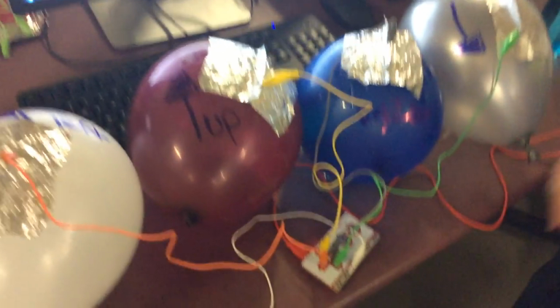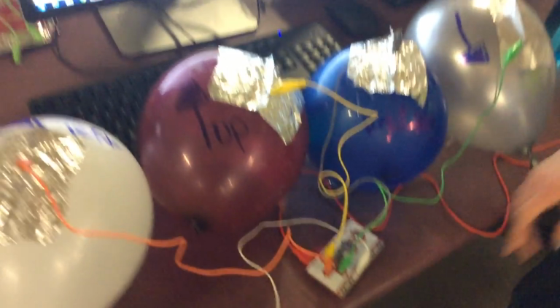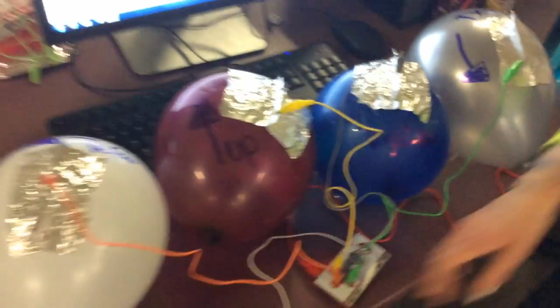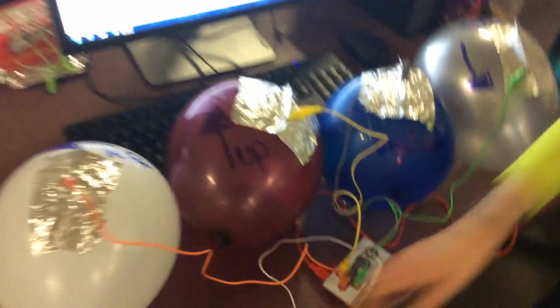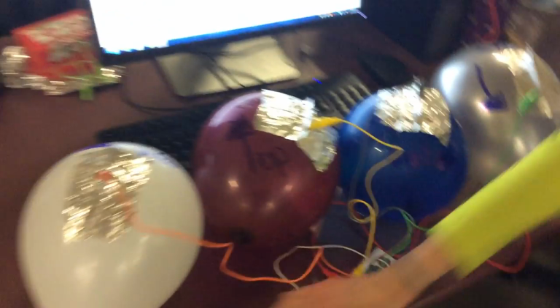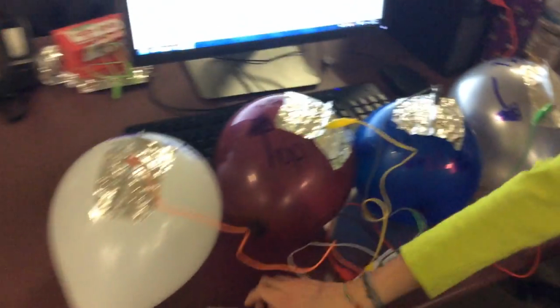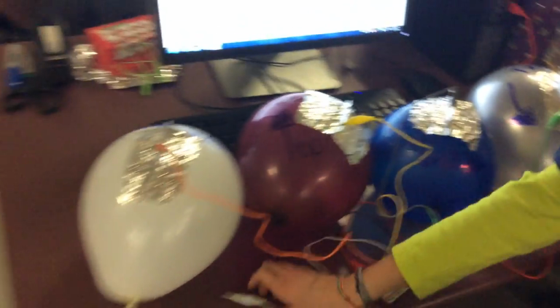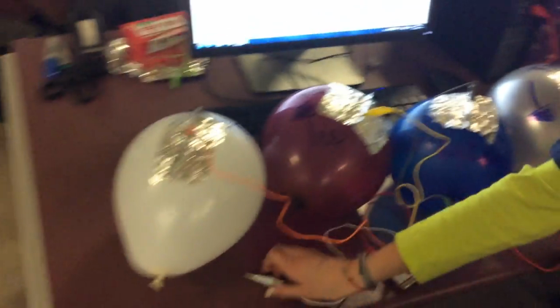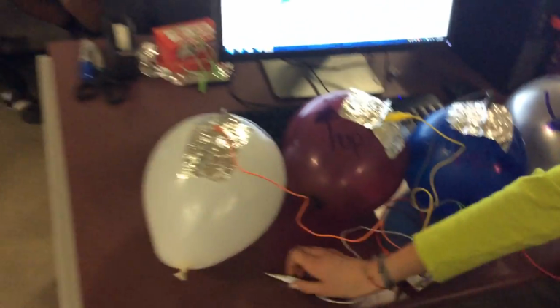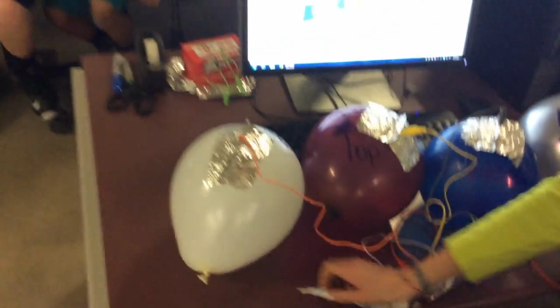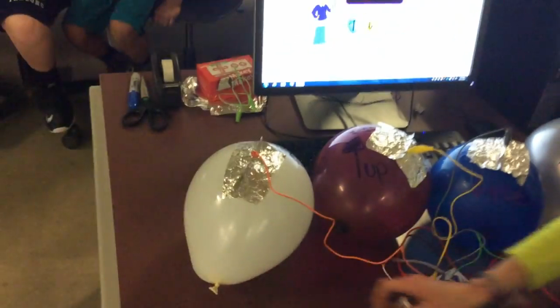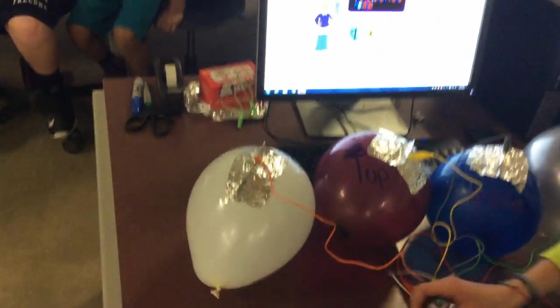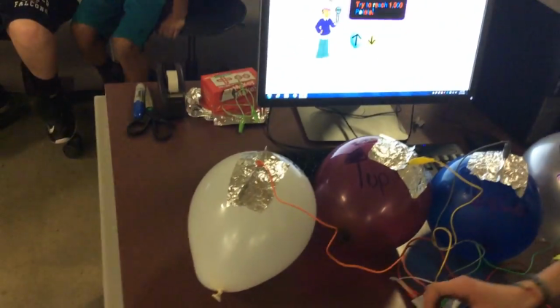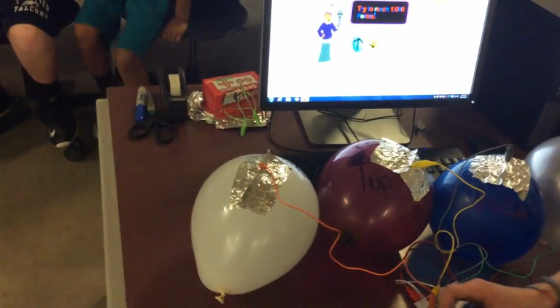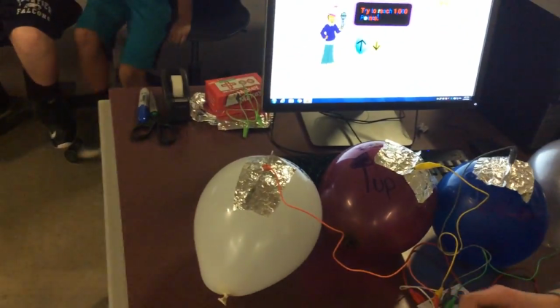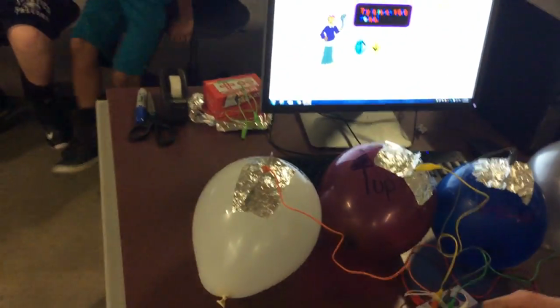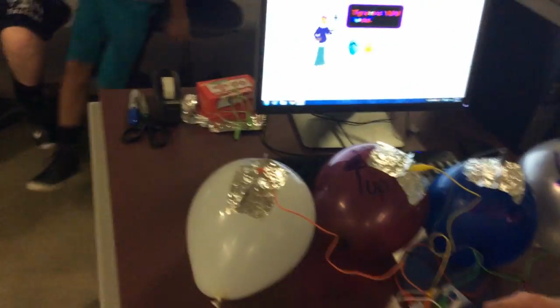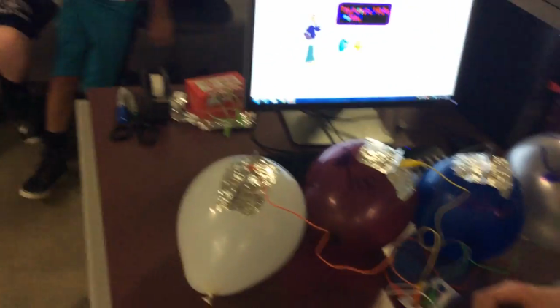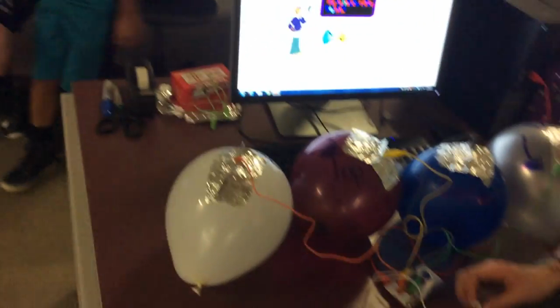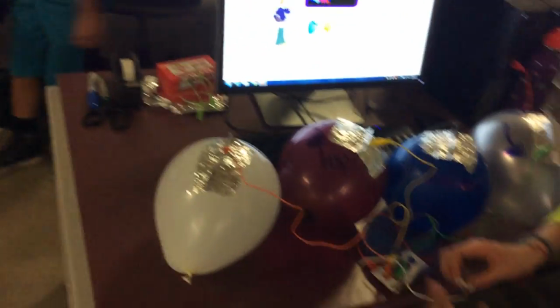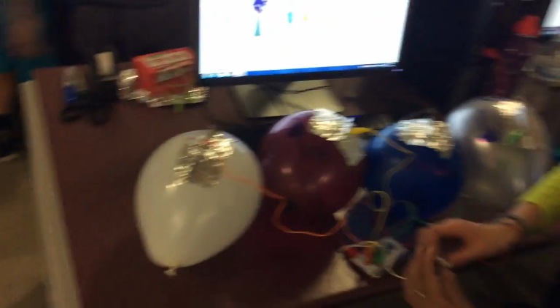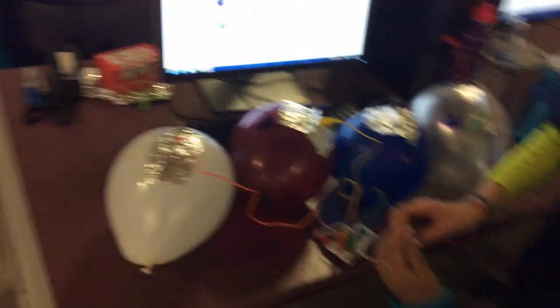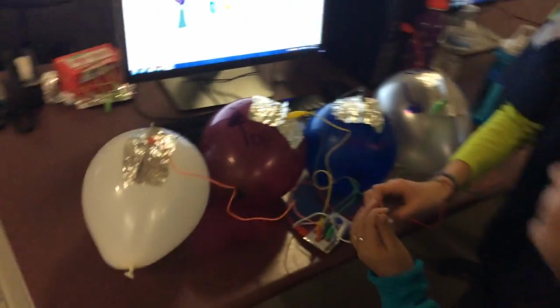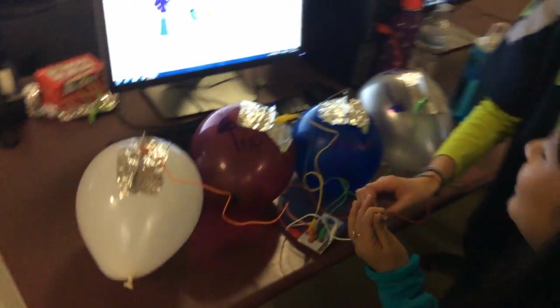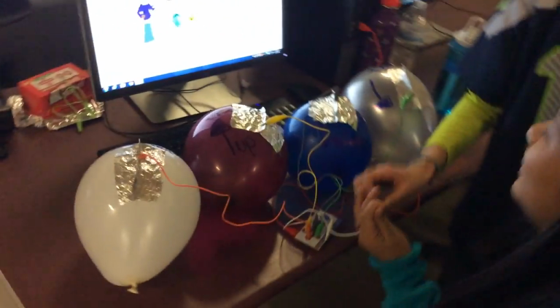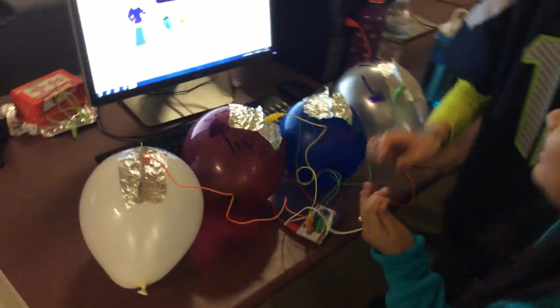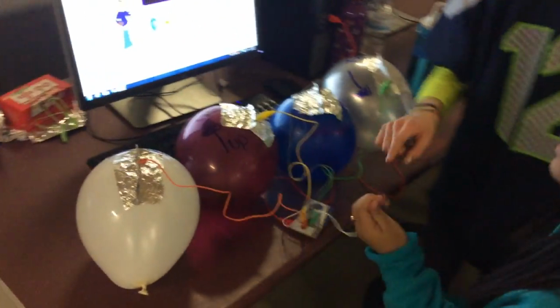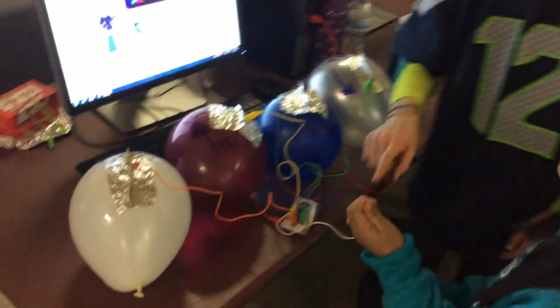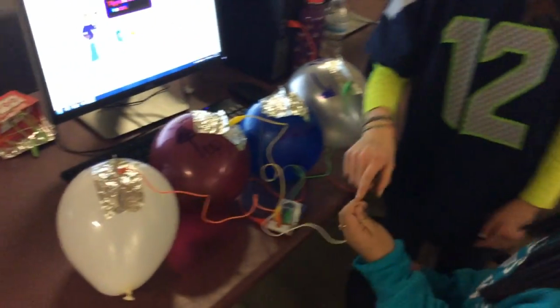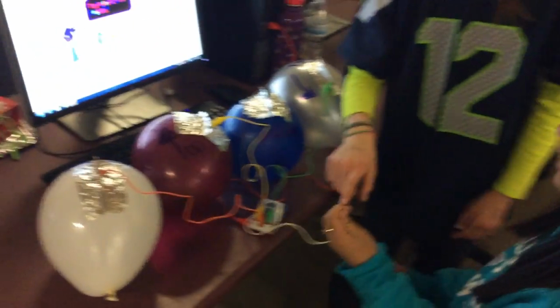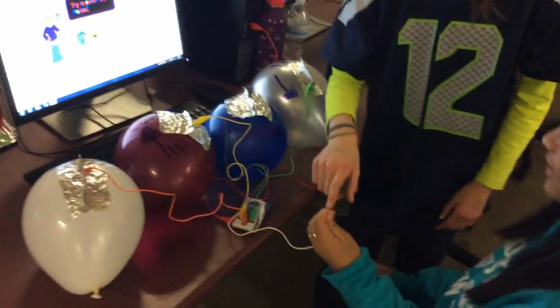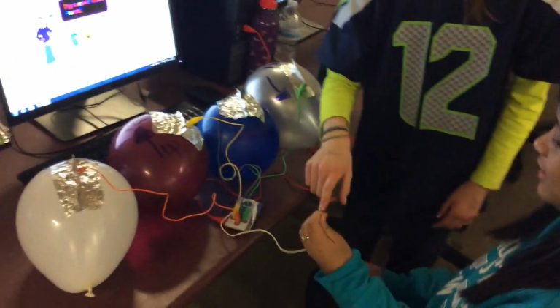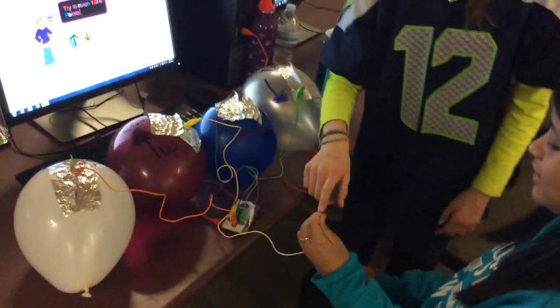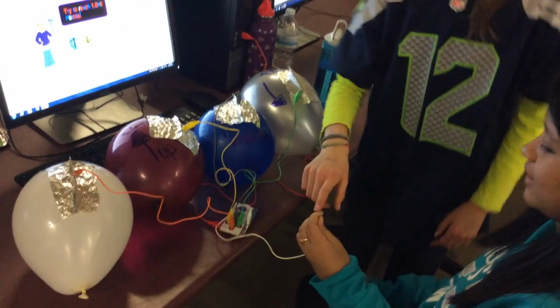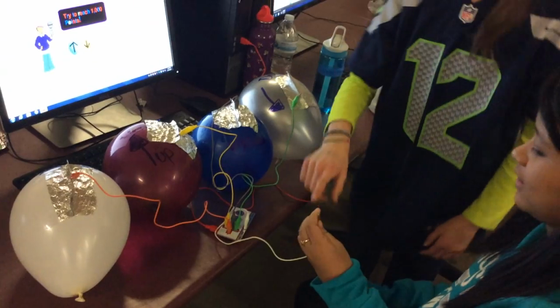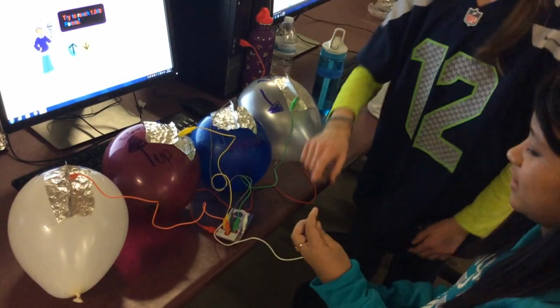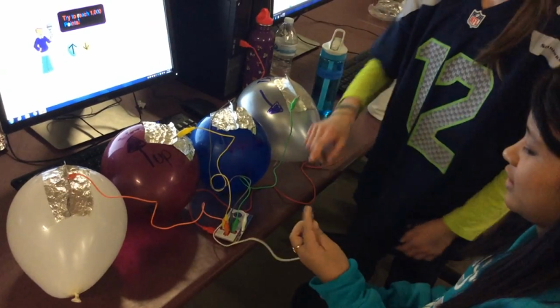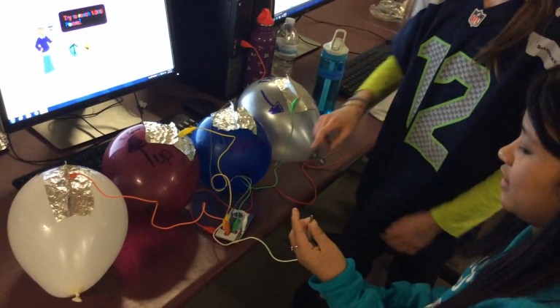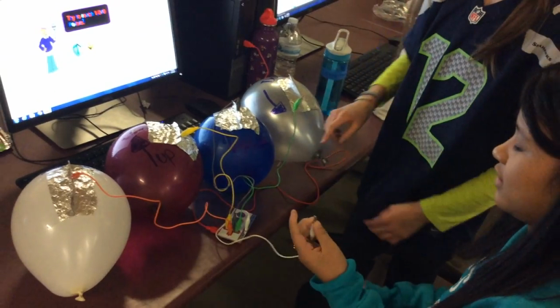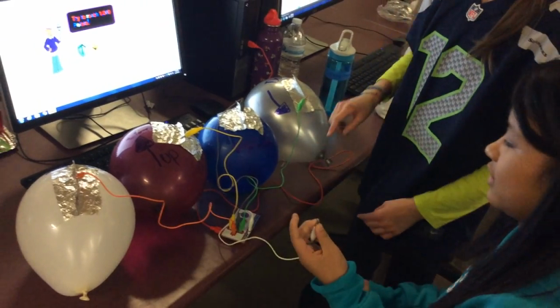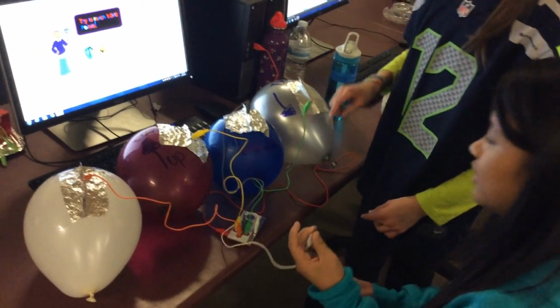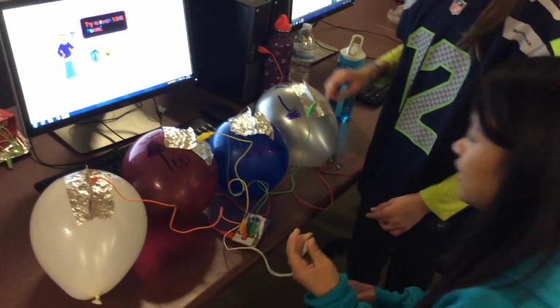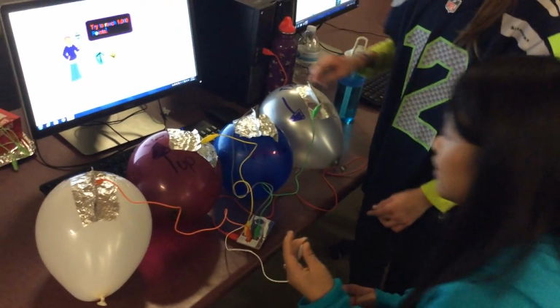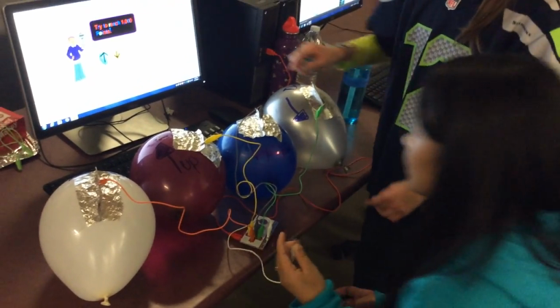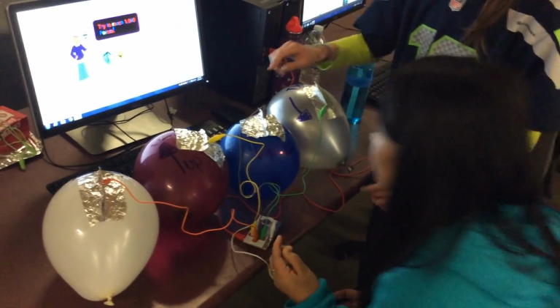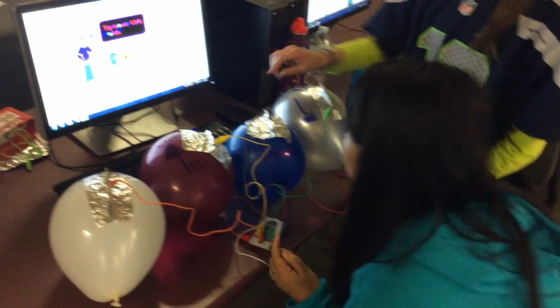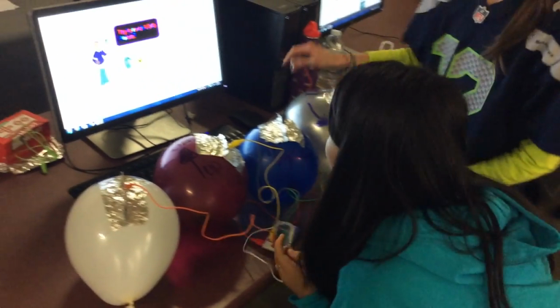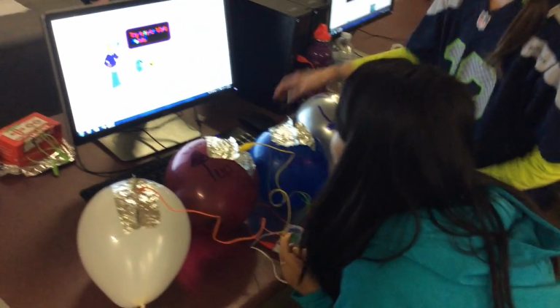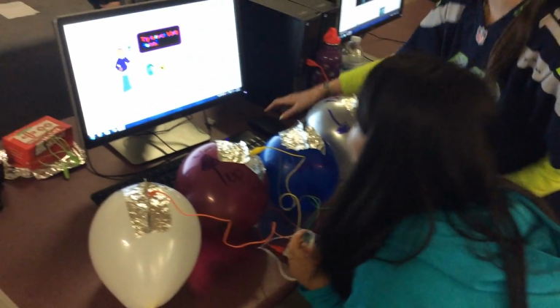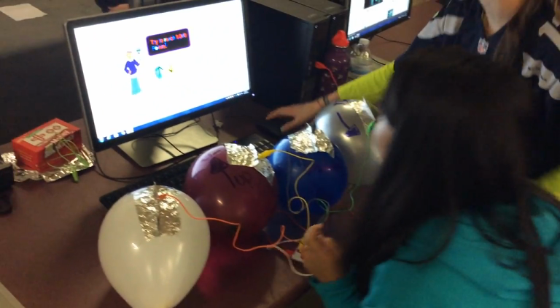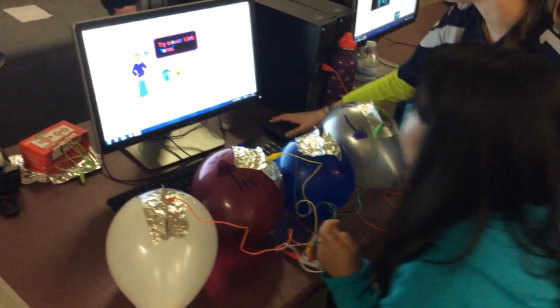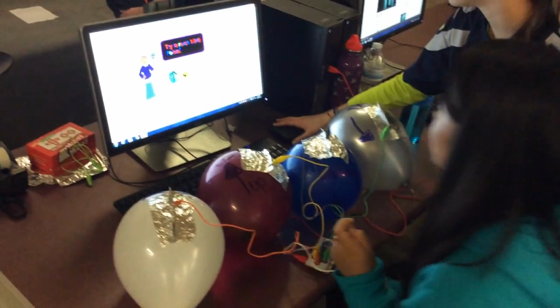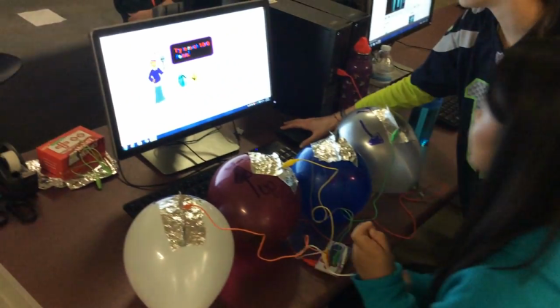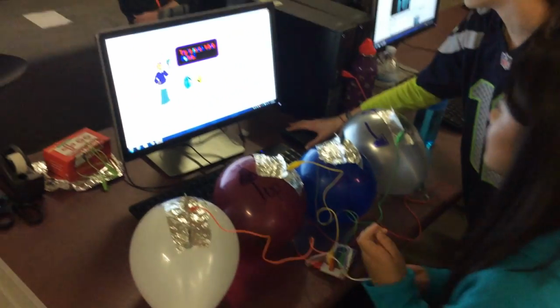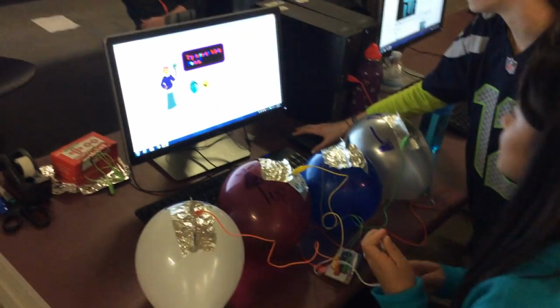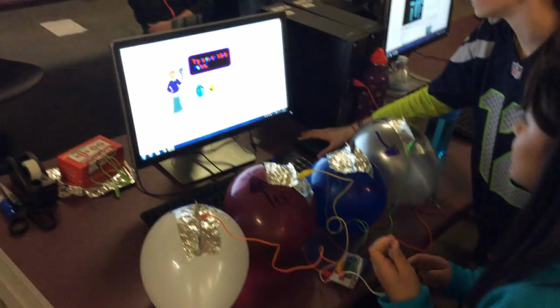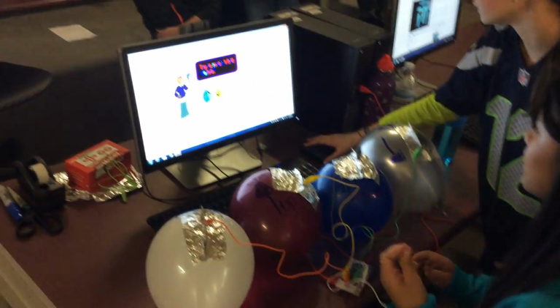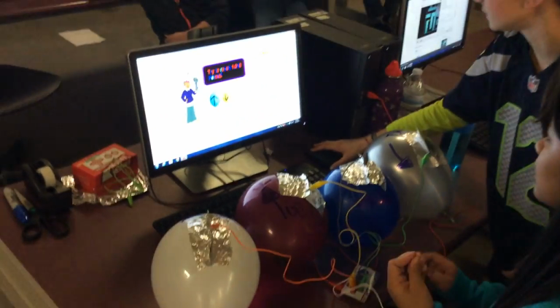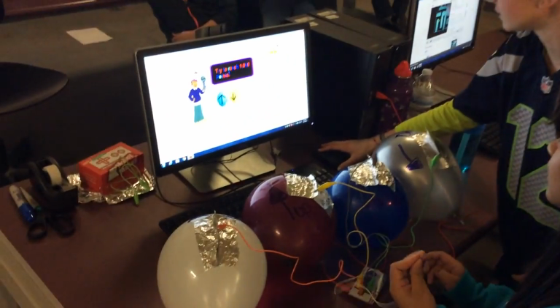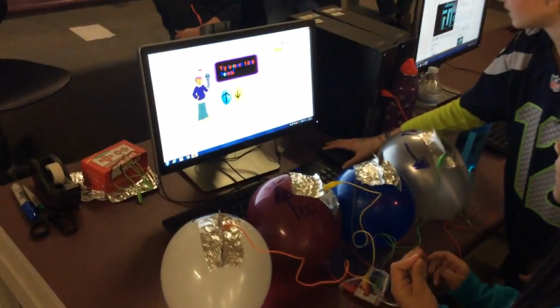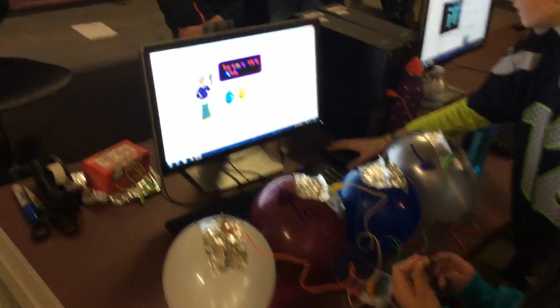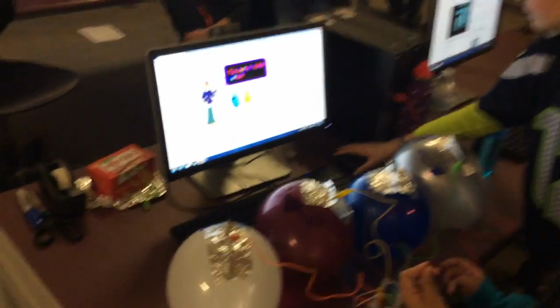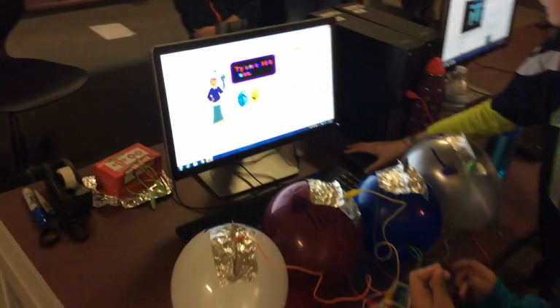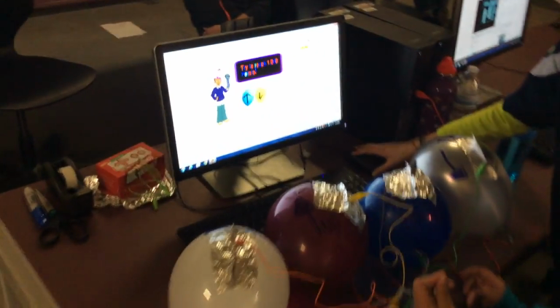Cool. Show us how it works. So this is the earth — you have to hold it. And let's turn it on.